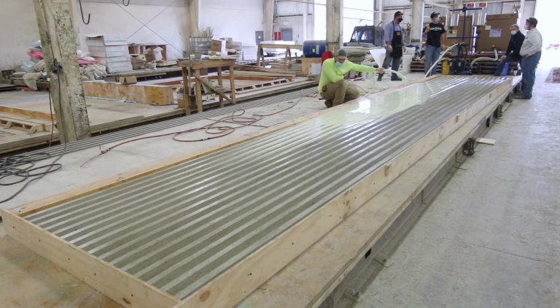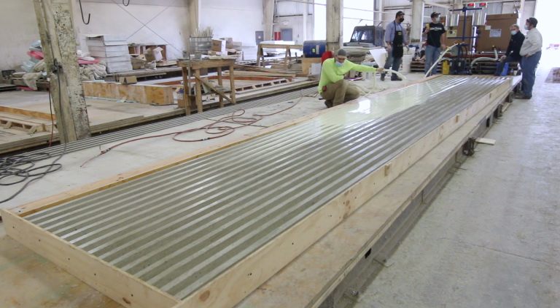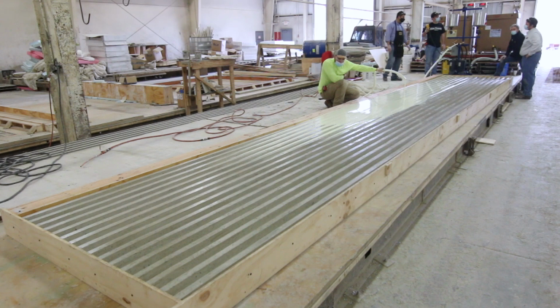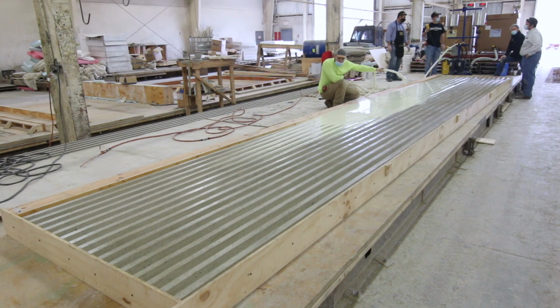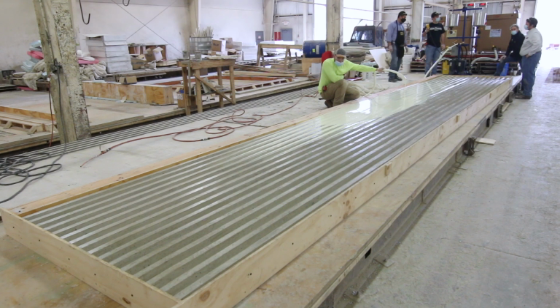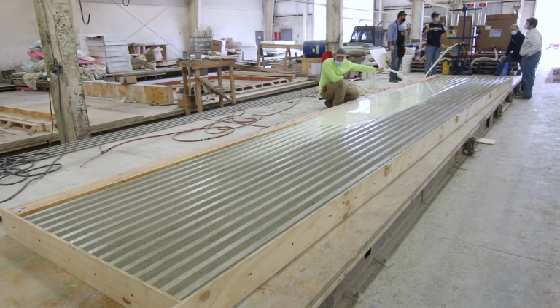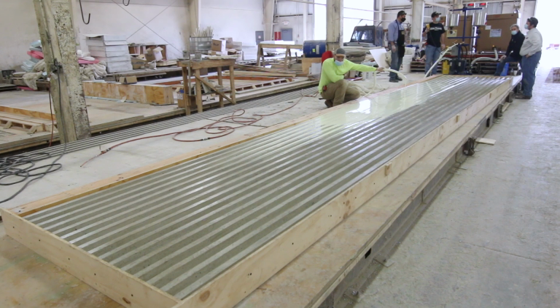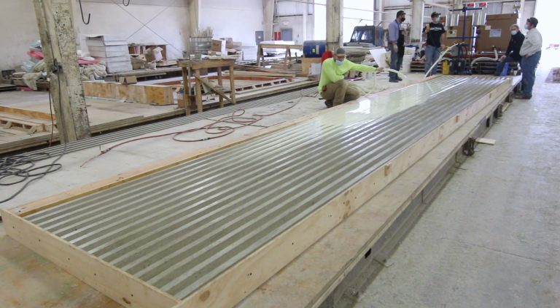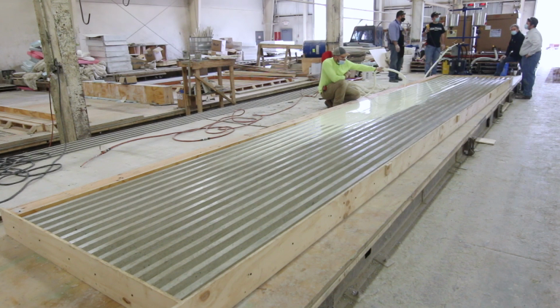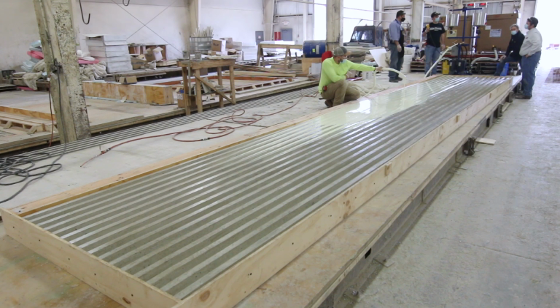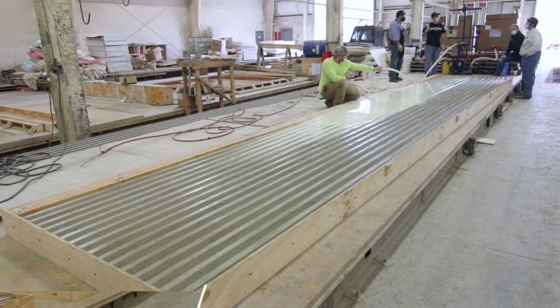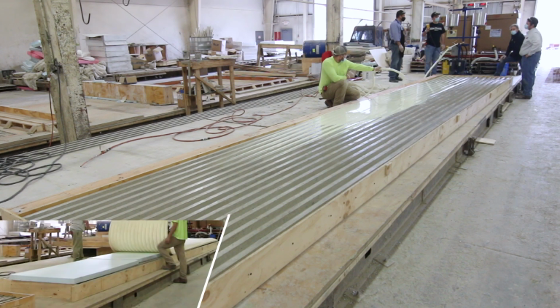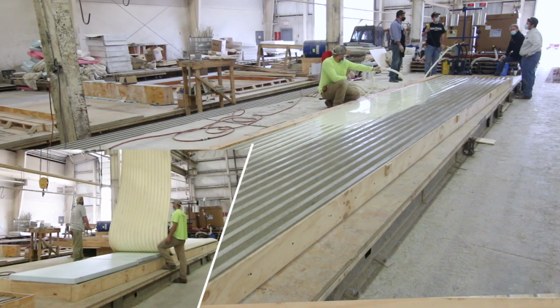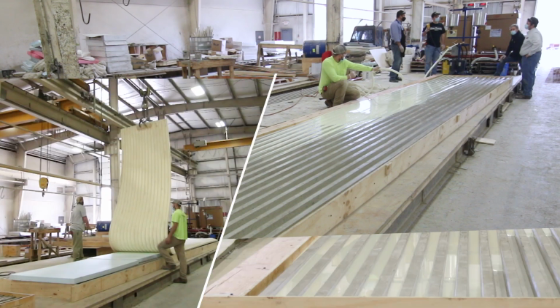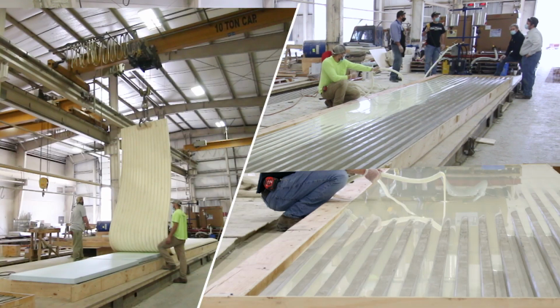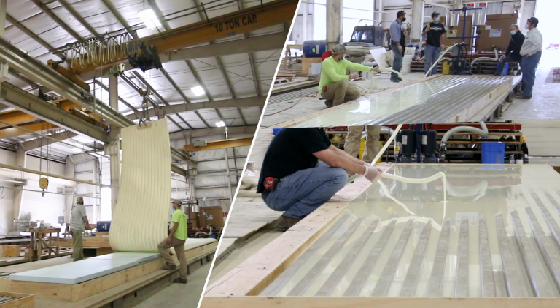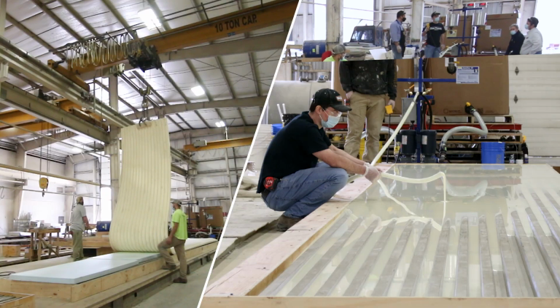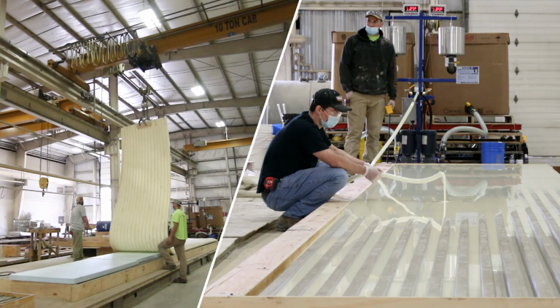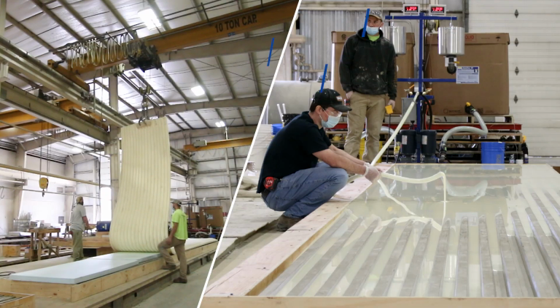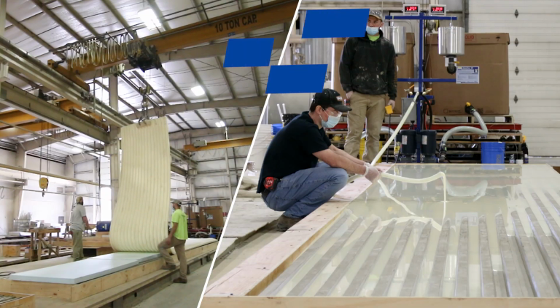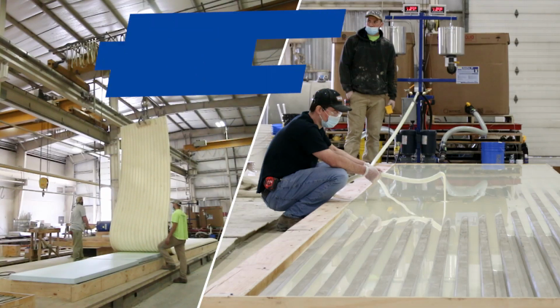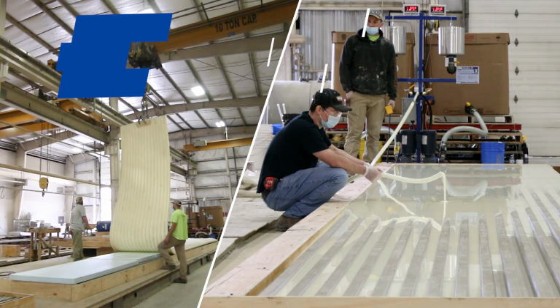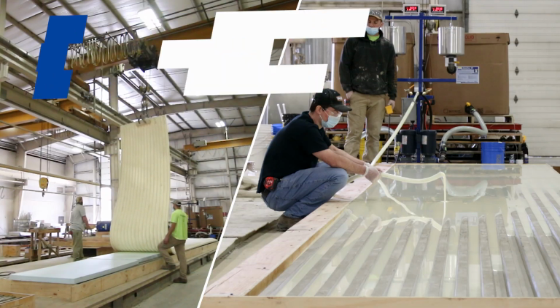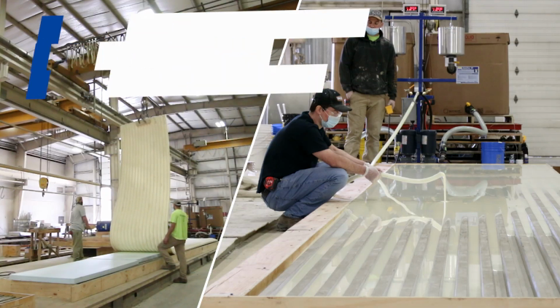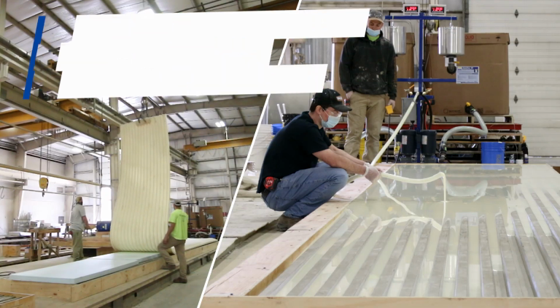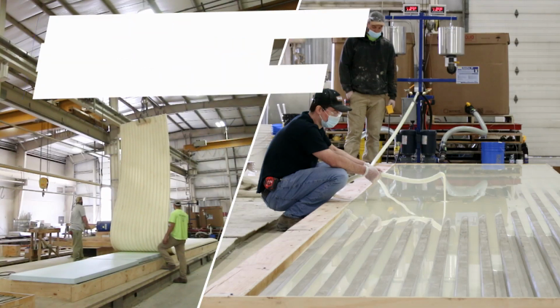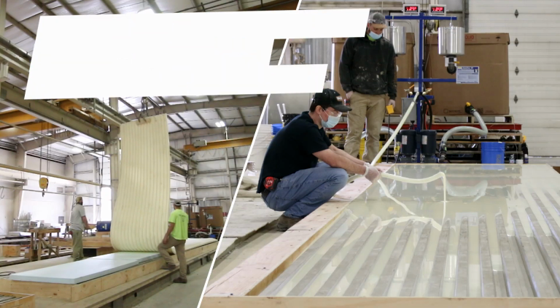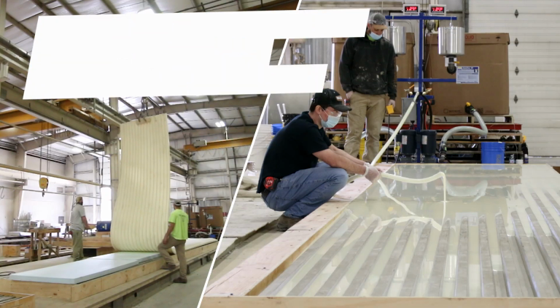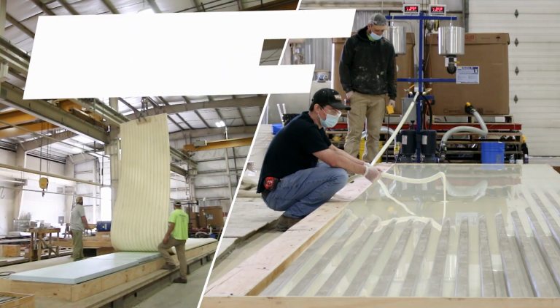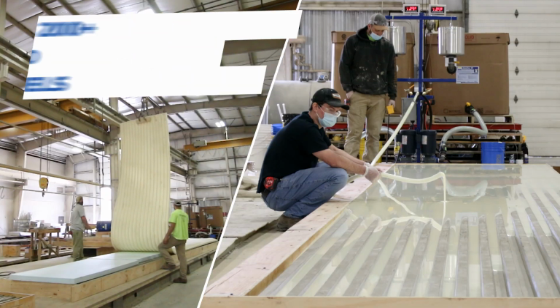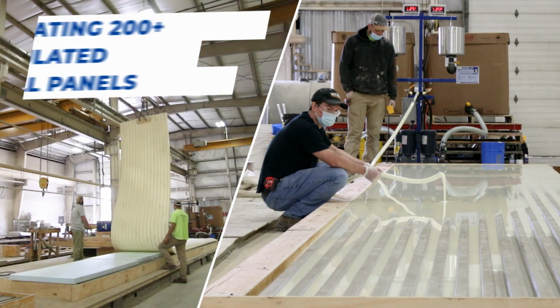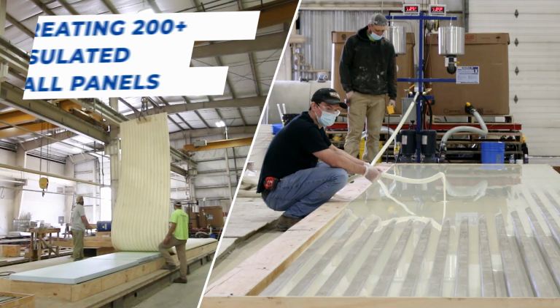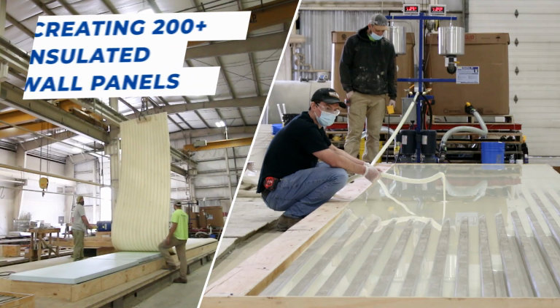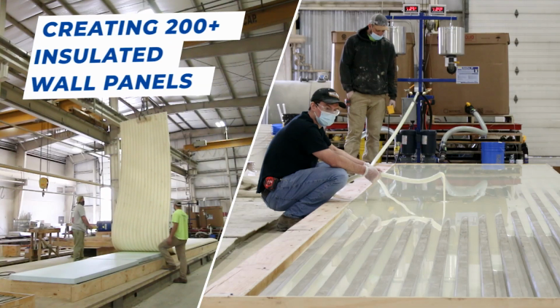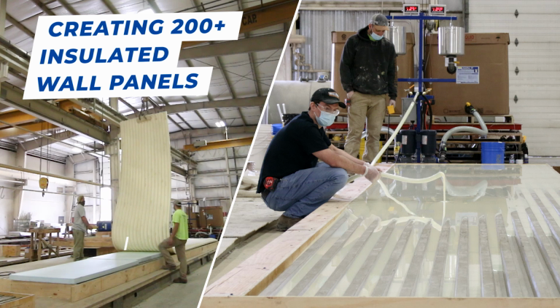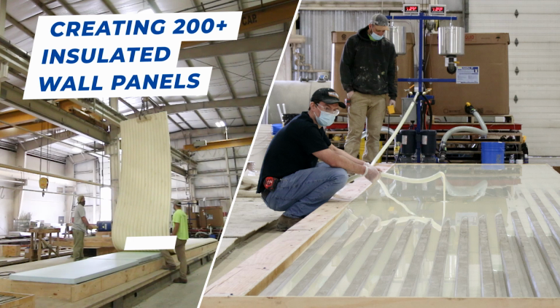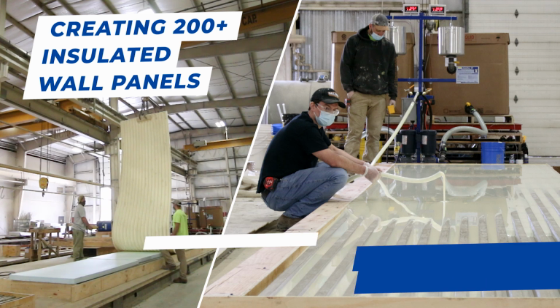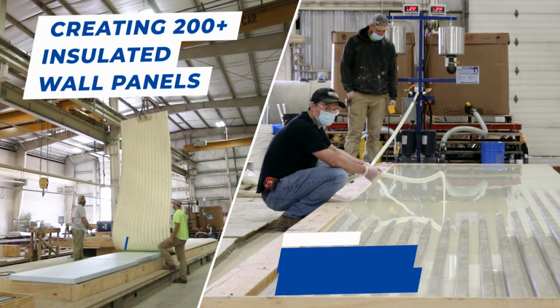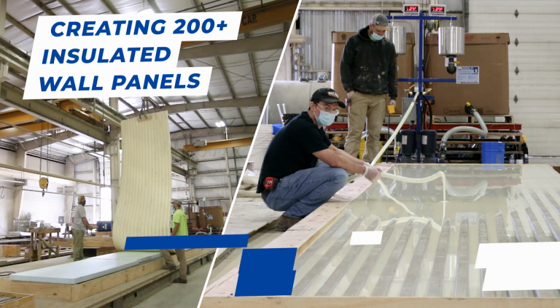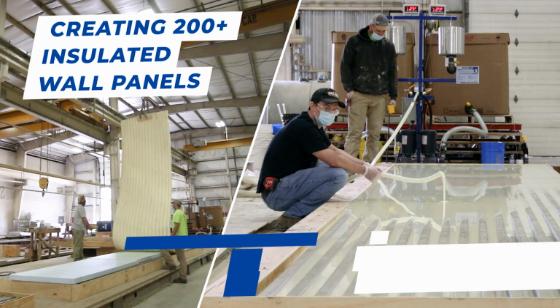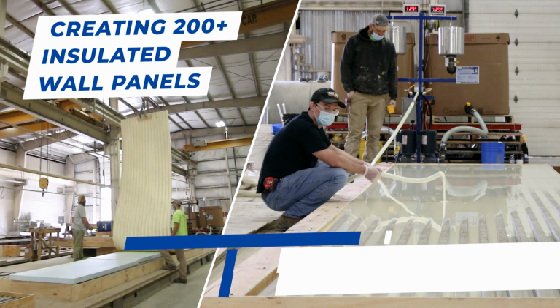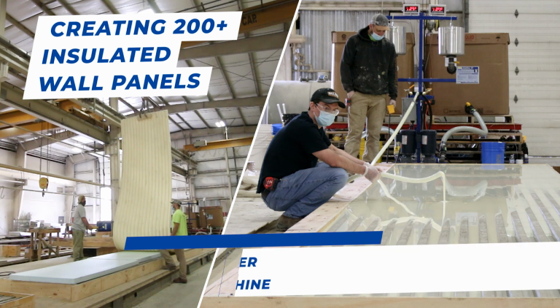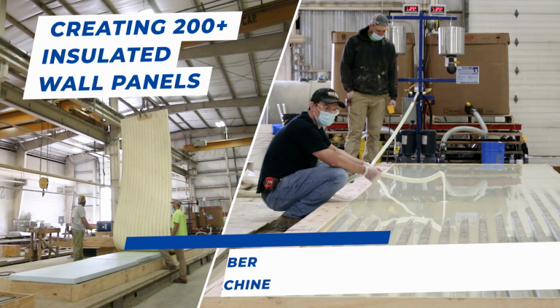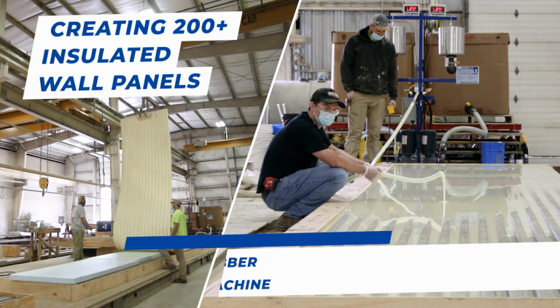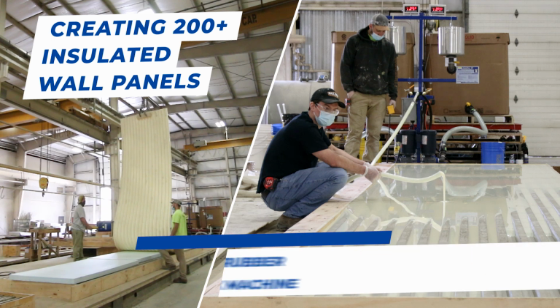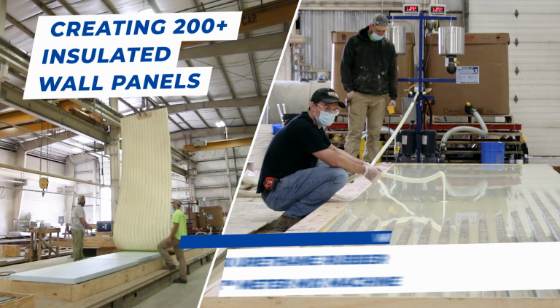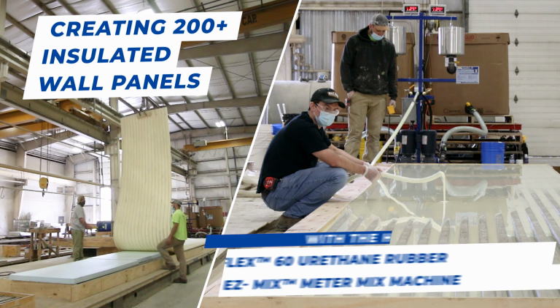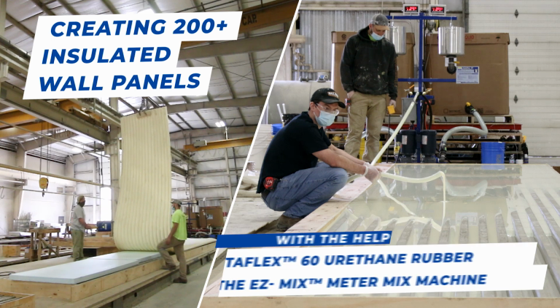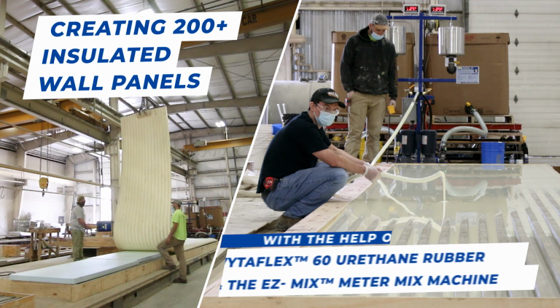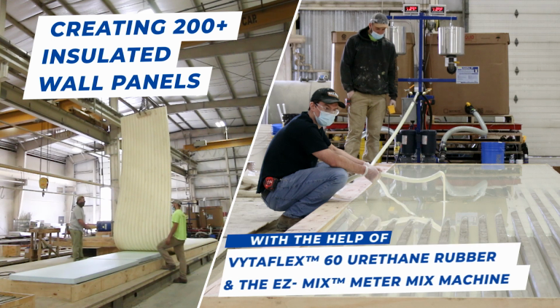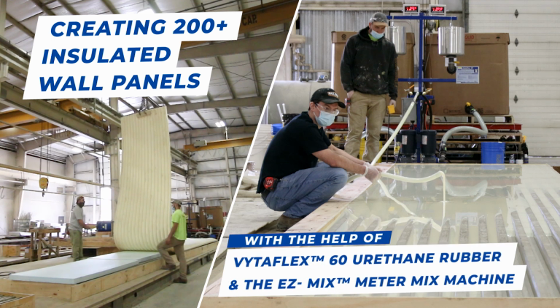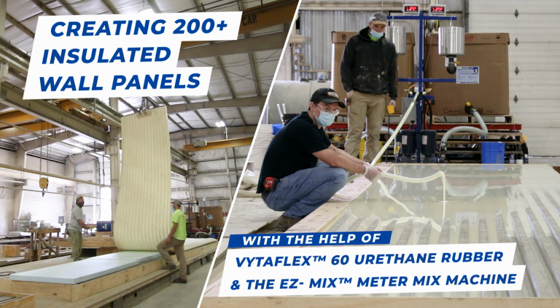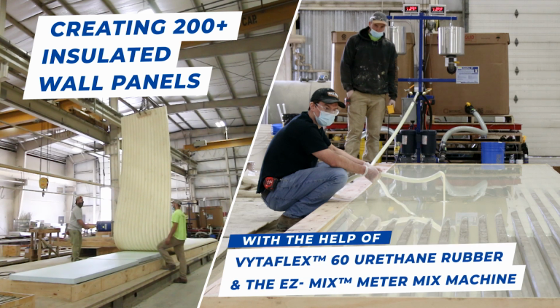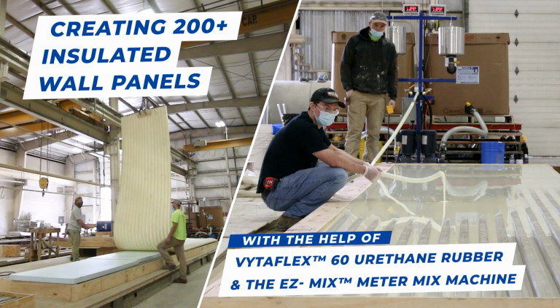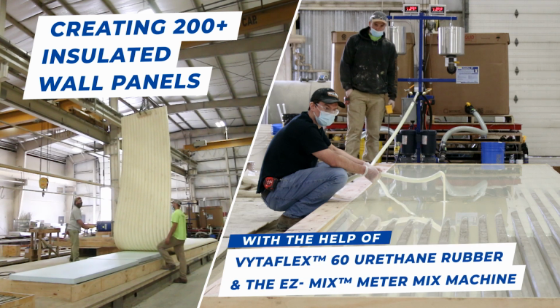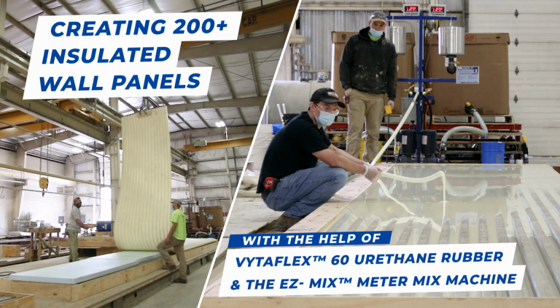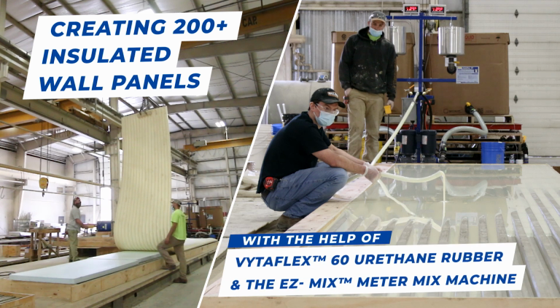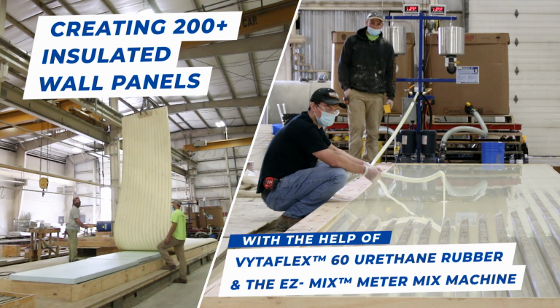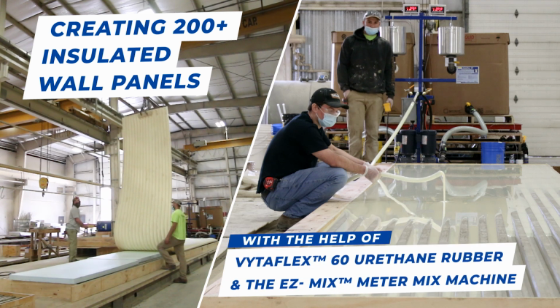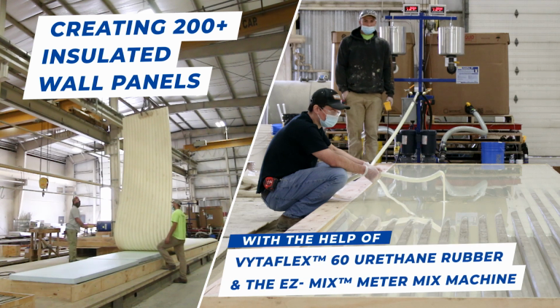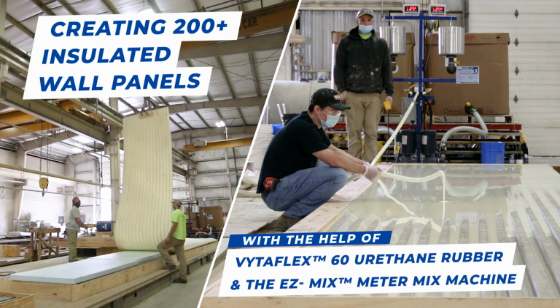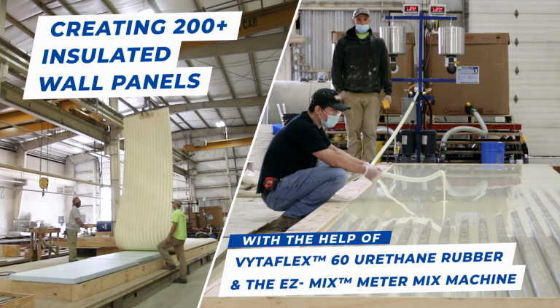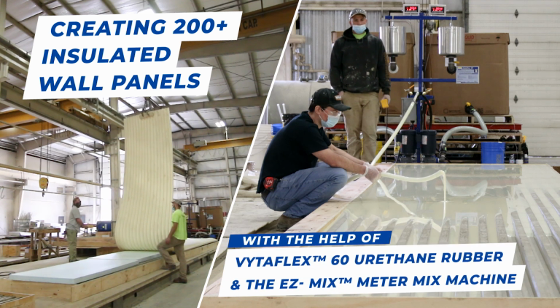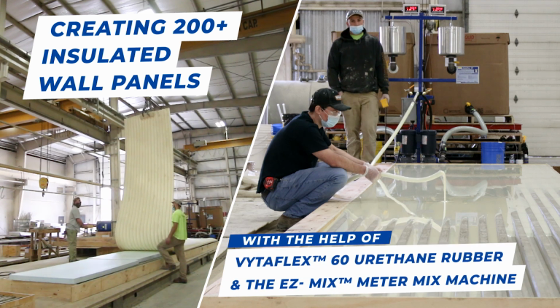Let's take a look at how these amazing pieces were created with the help of Smooth-On's VitaFlex 60 mold rubber and the Easy-Mix meter mix machine.